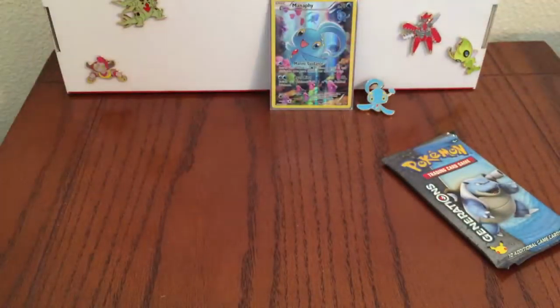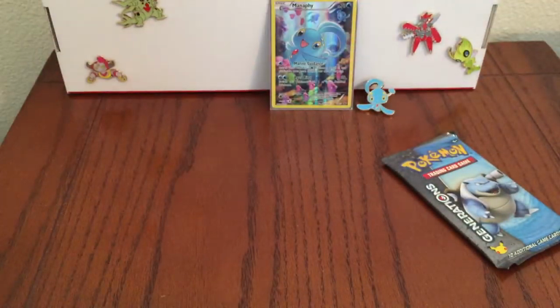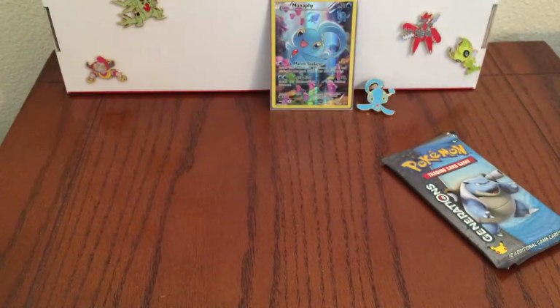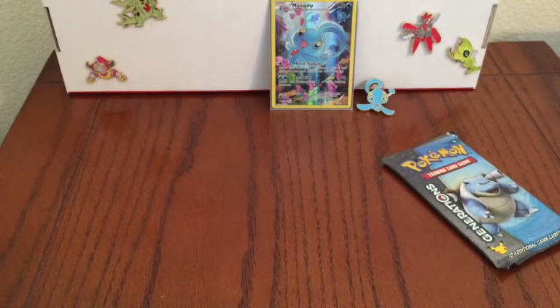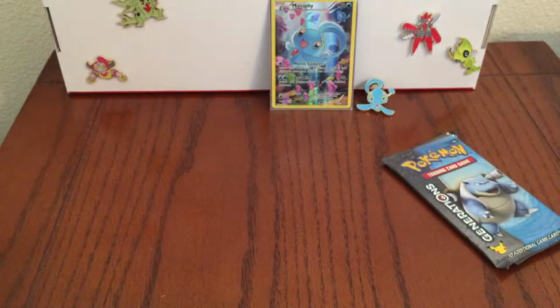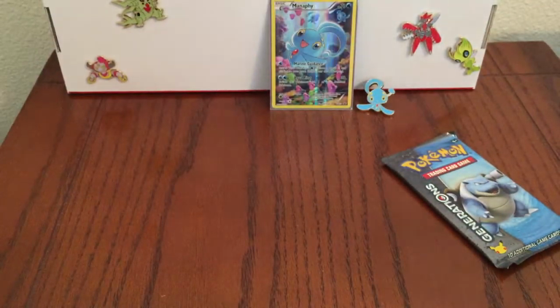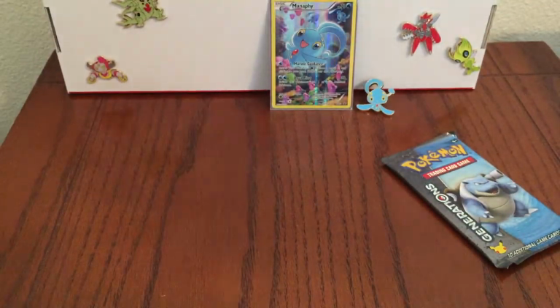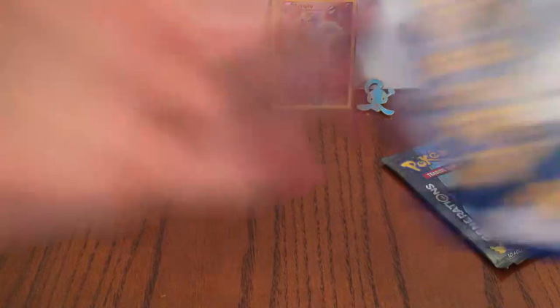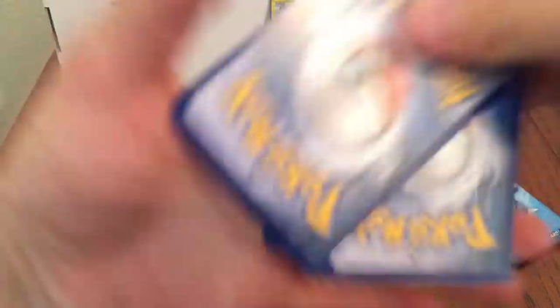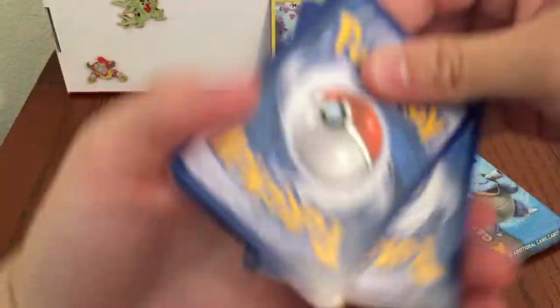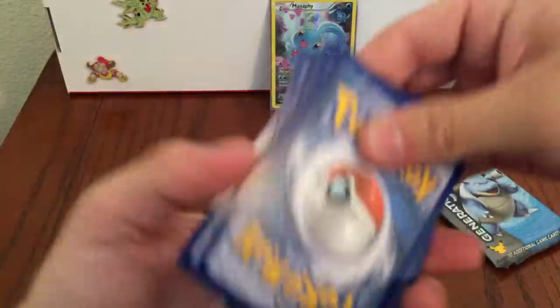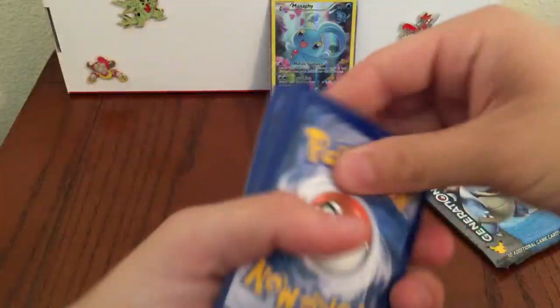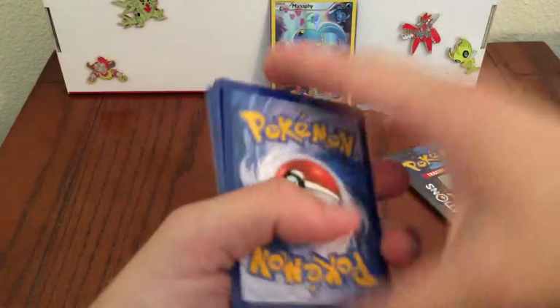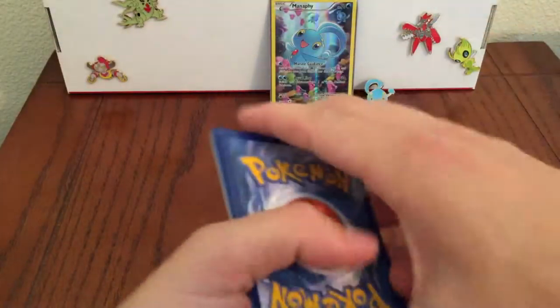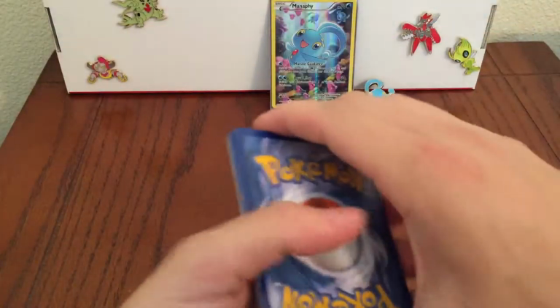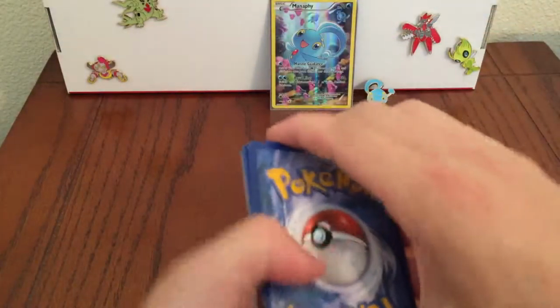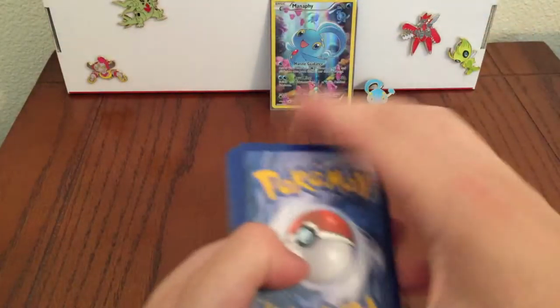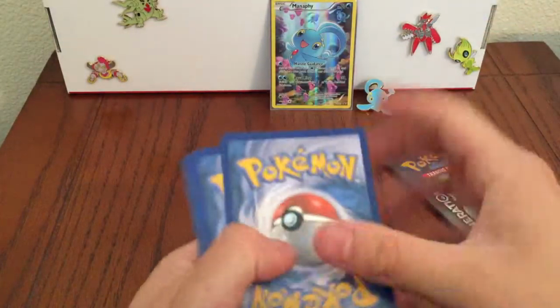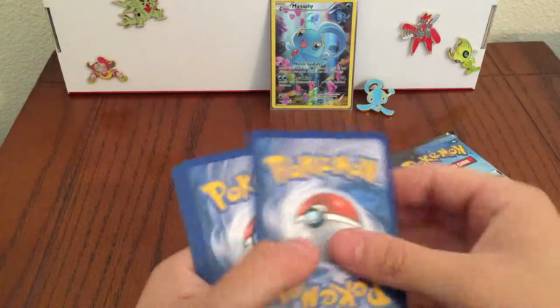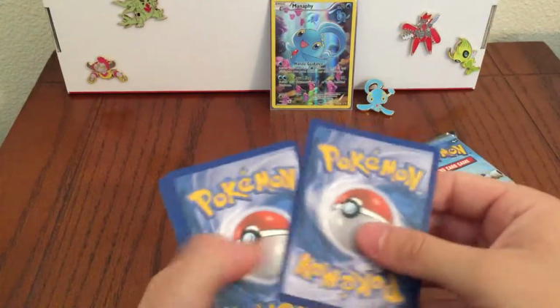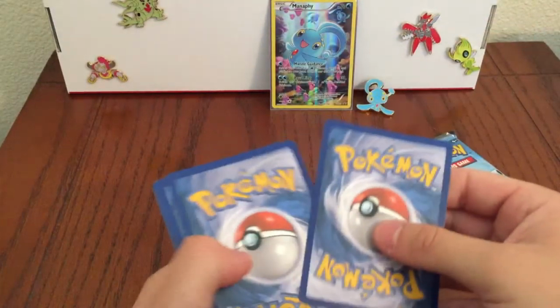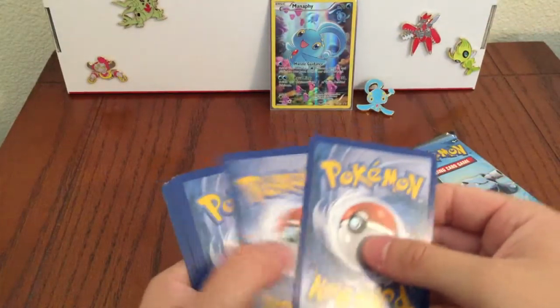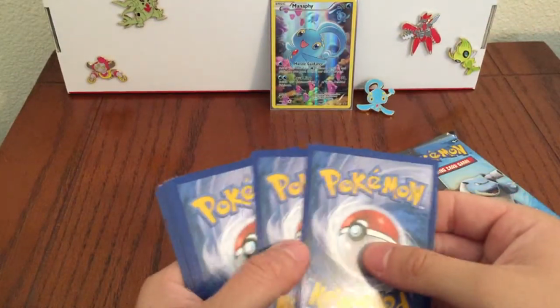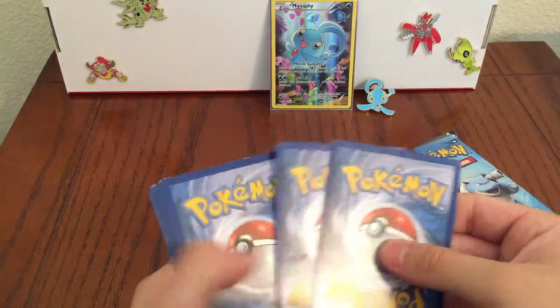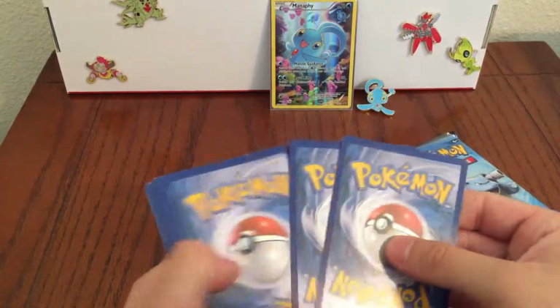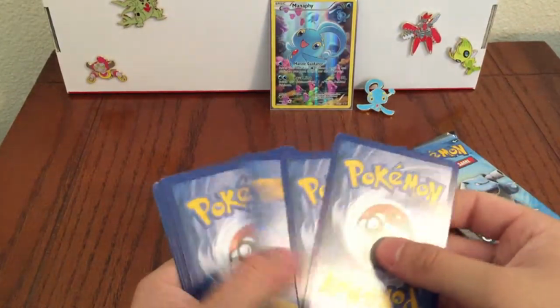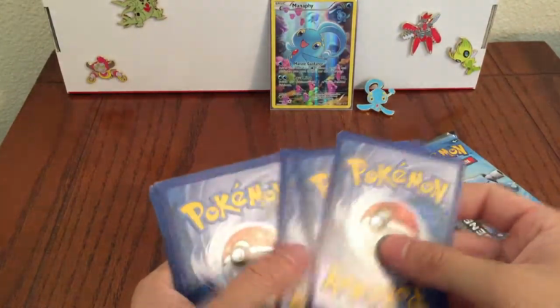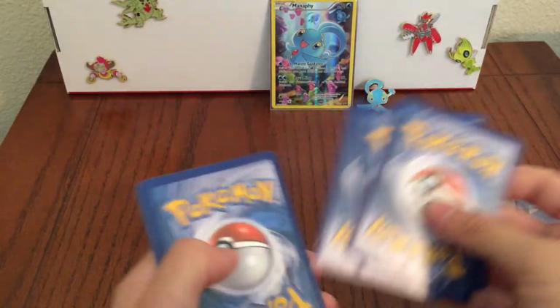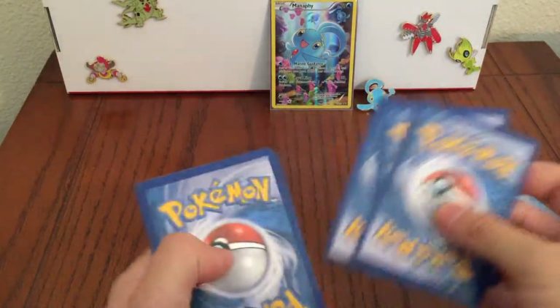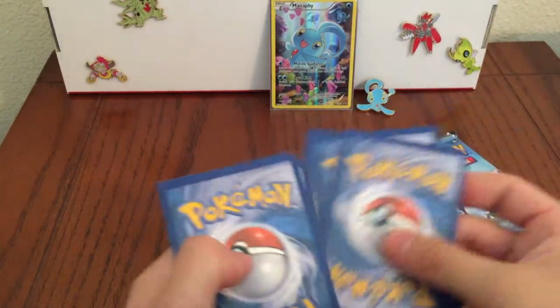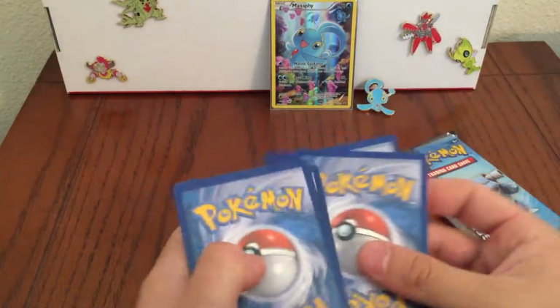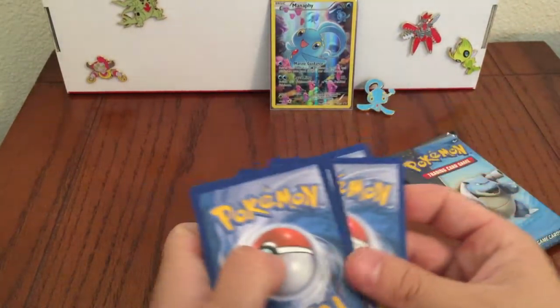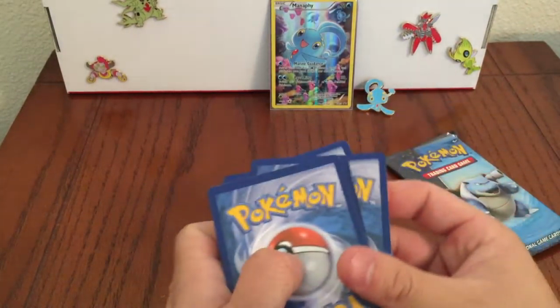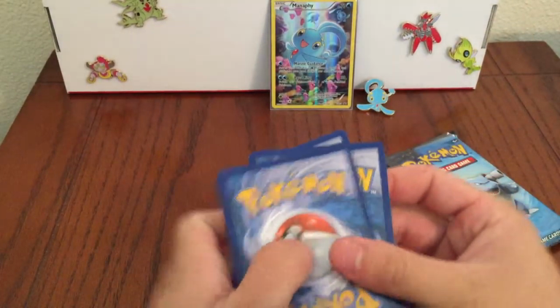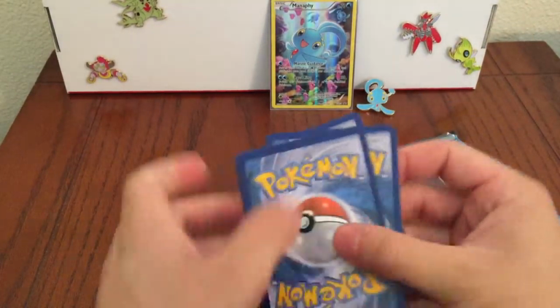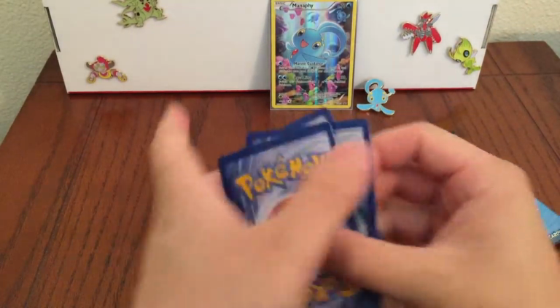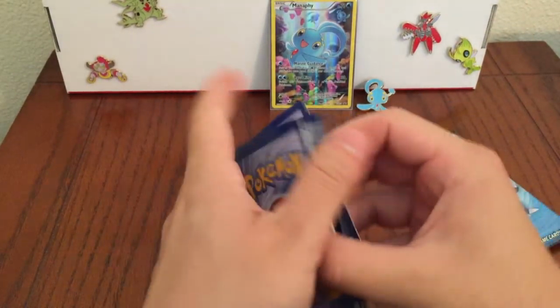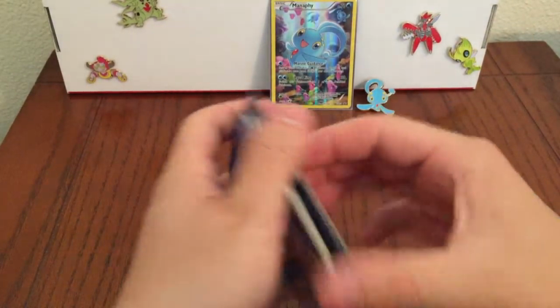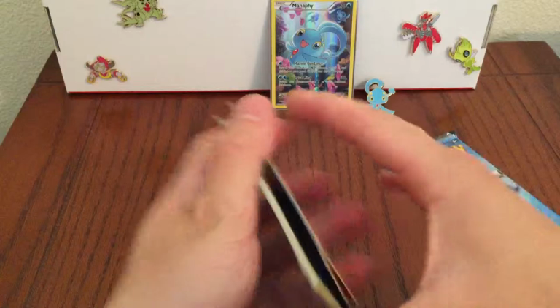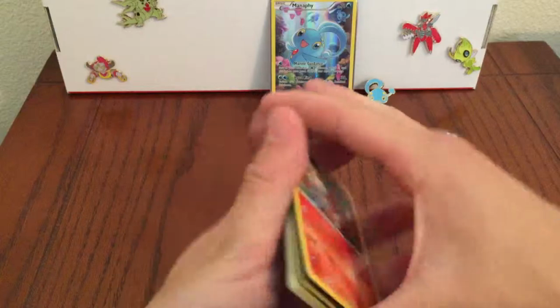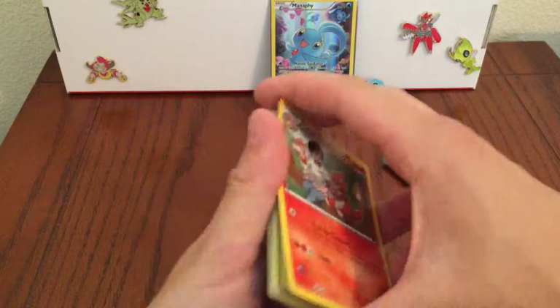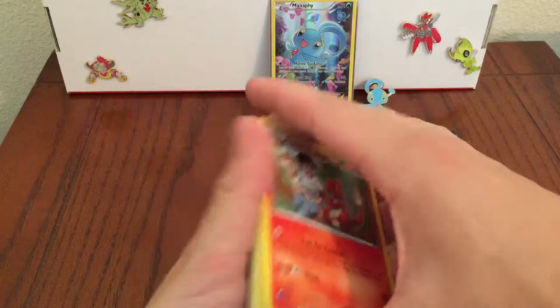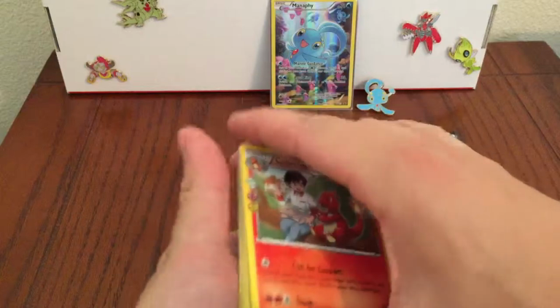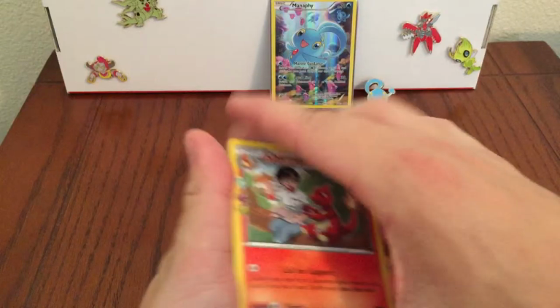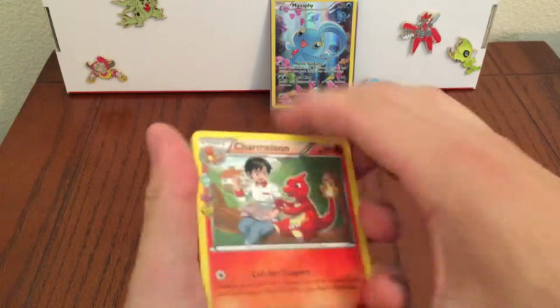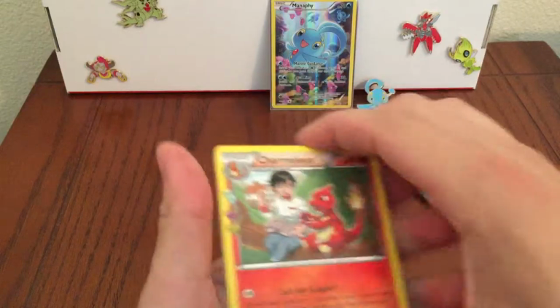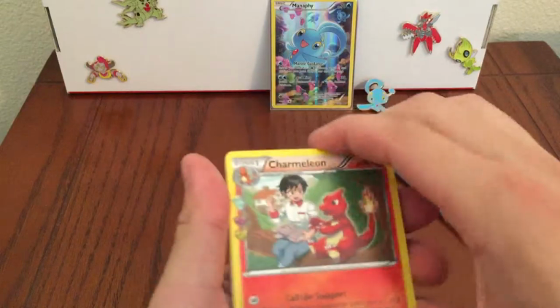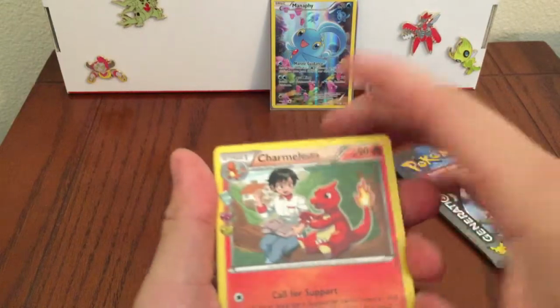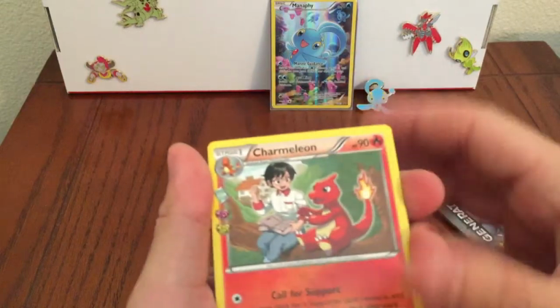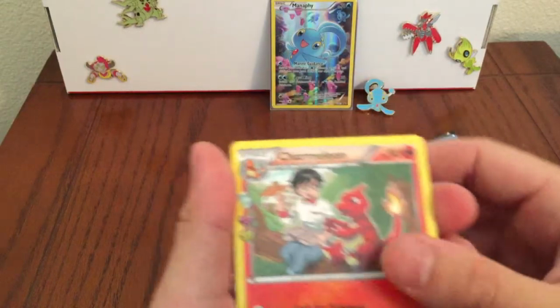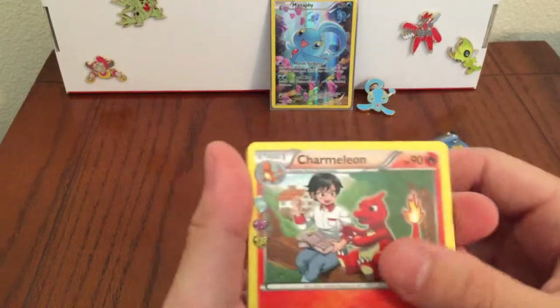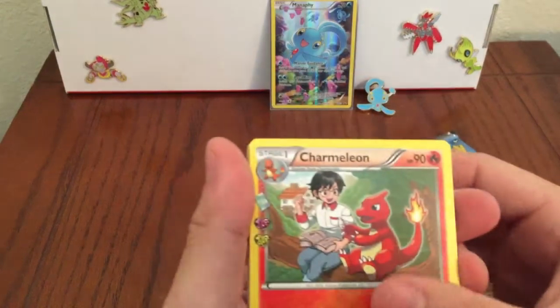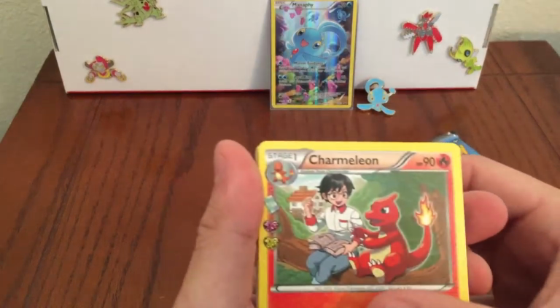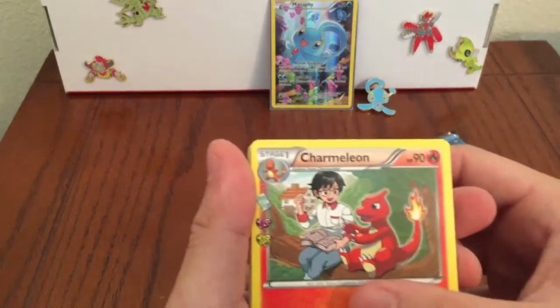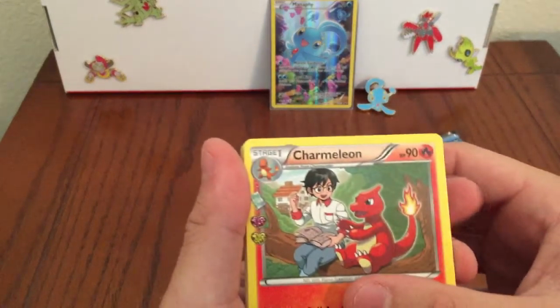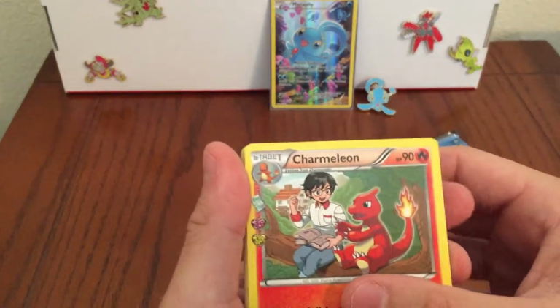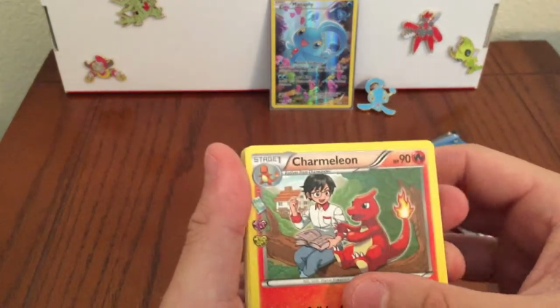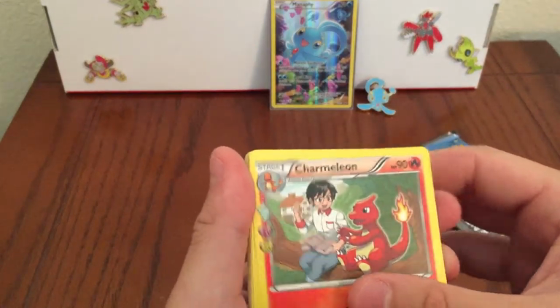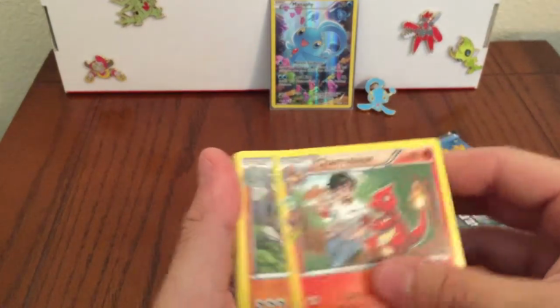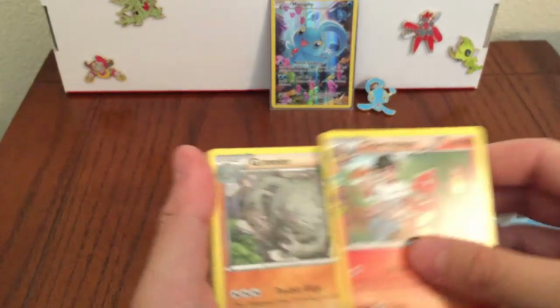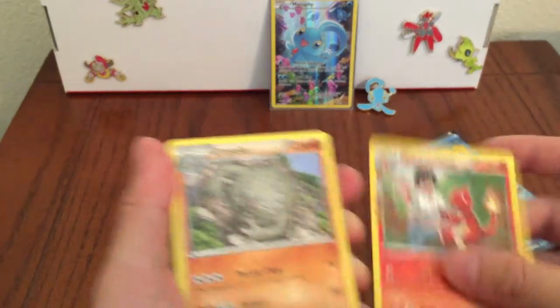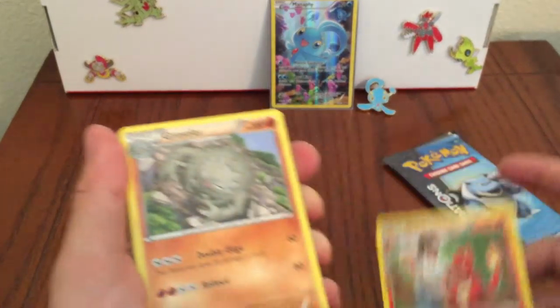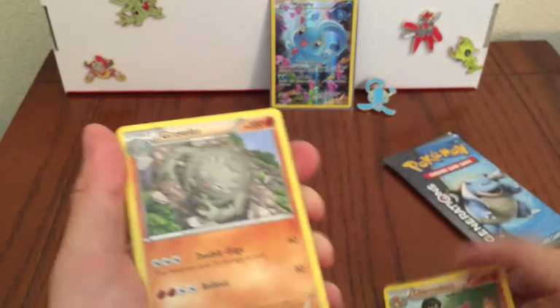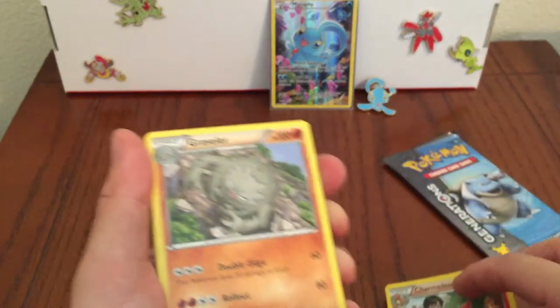With Pikachu you can see the first card, but I'll do the card trick: 1, 2, 3 — and then Charmeleon.